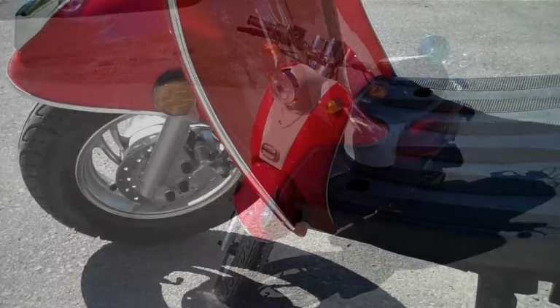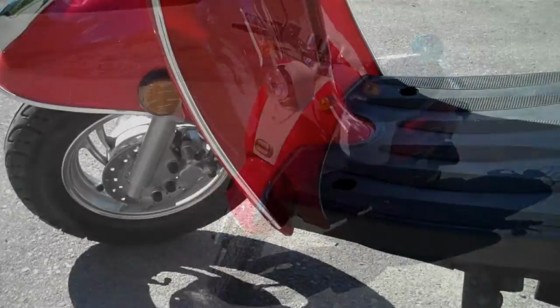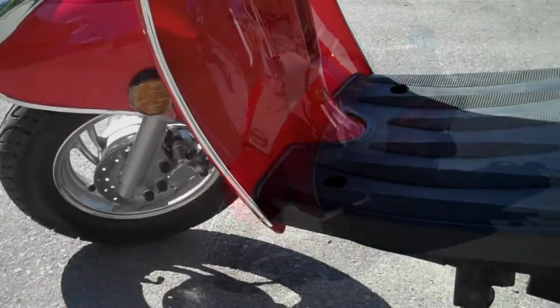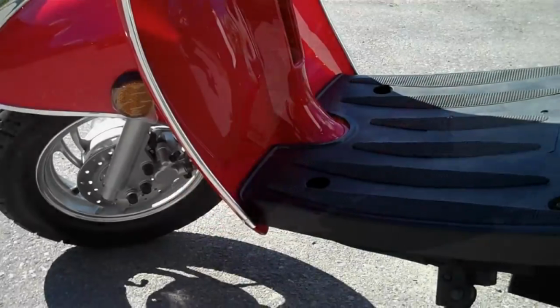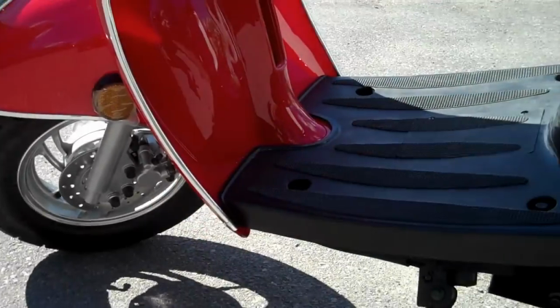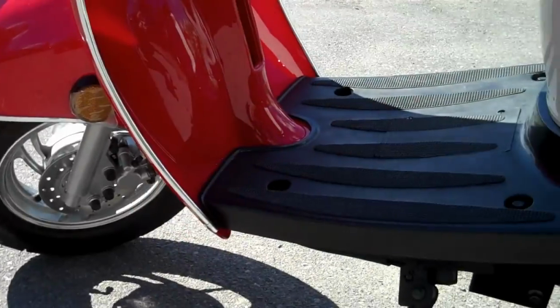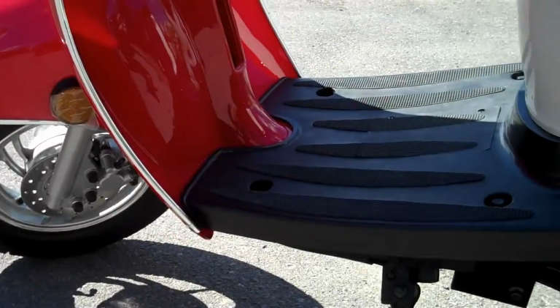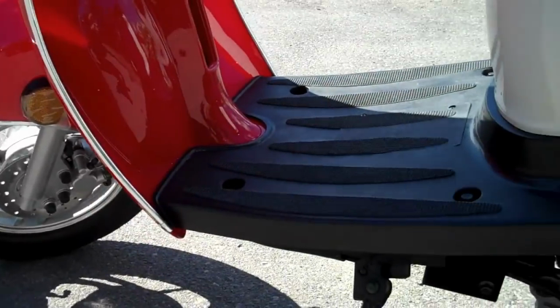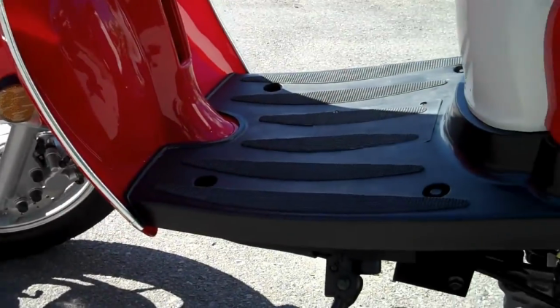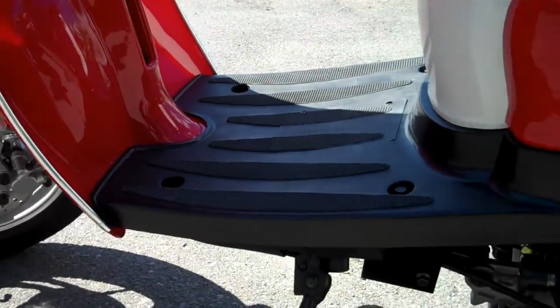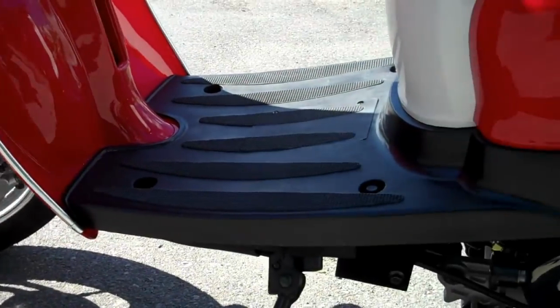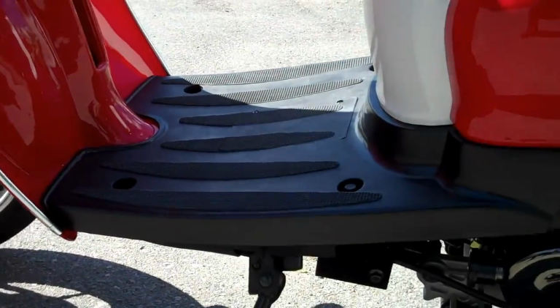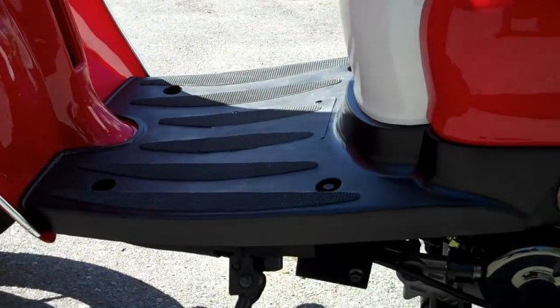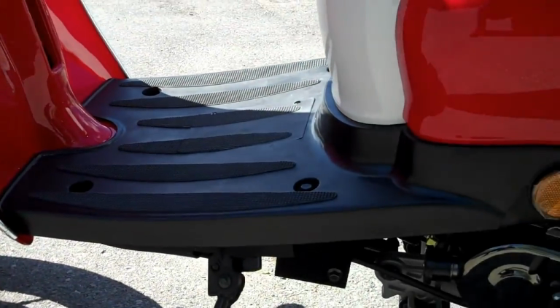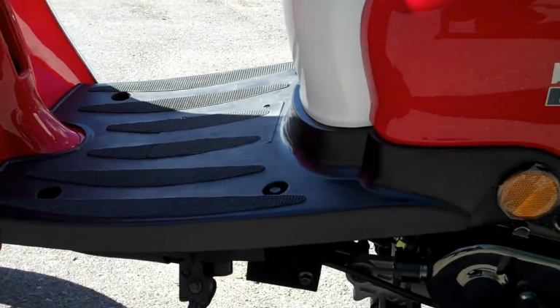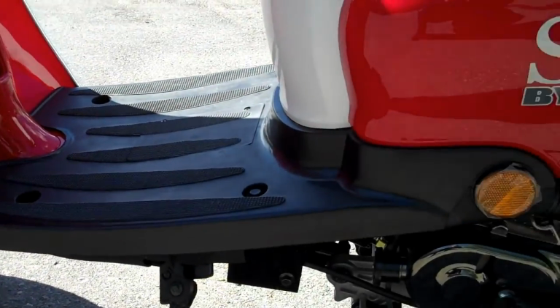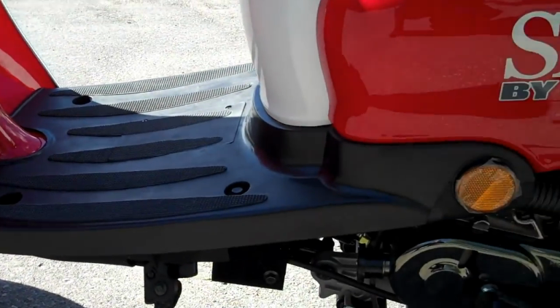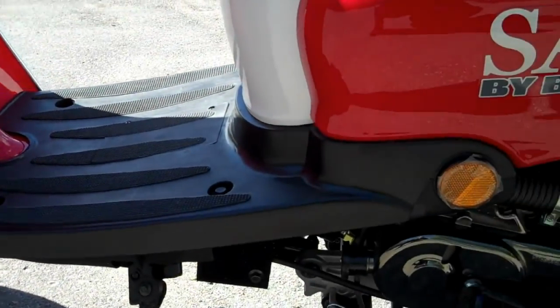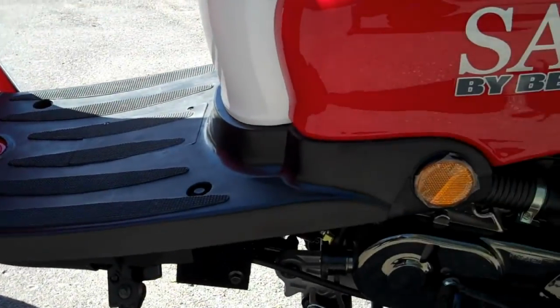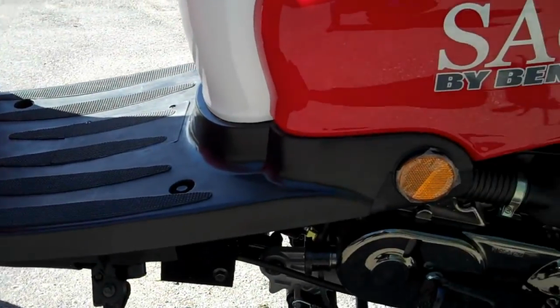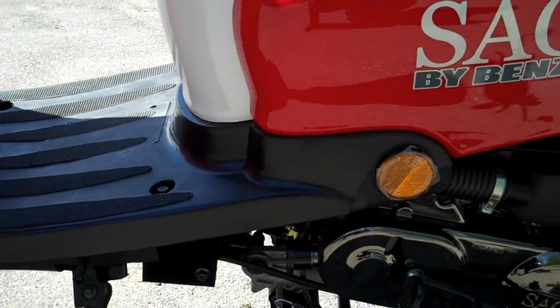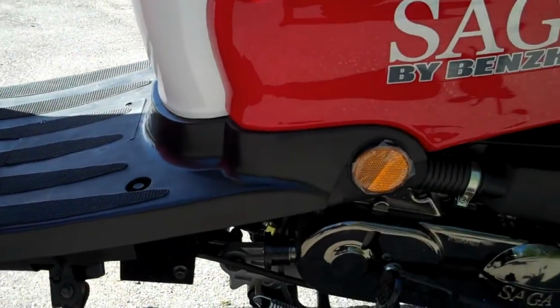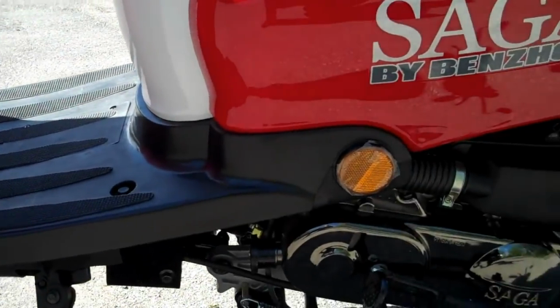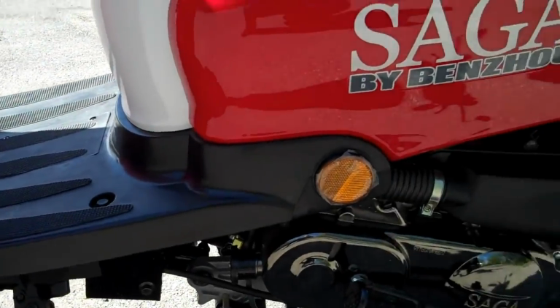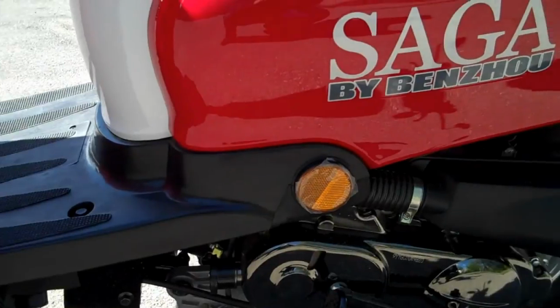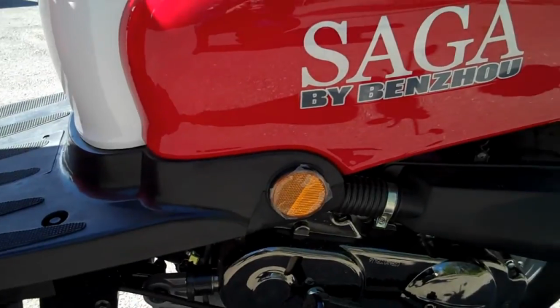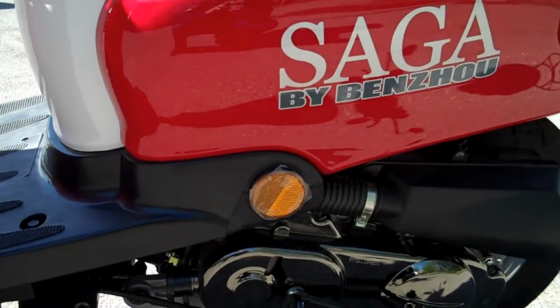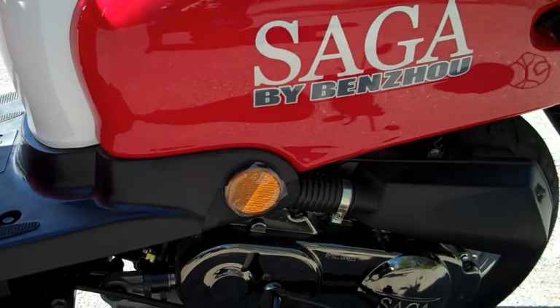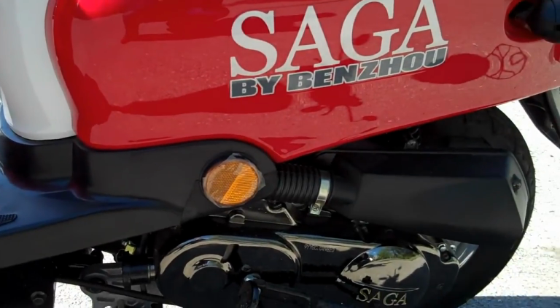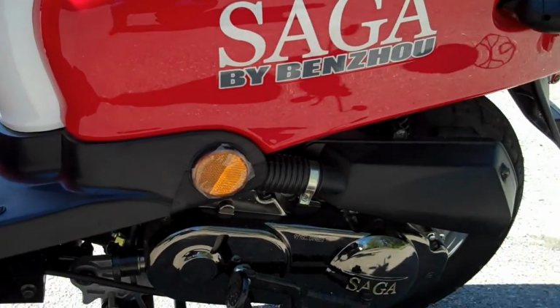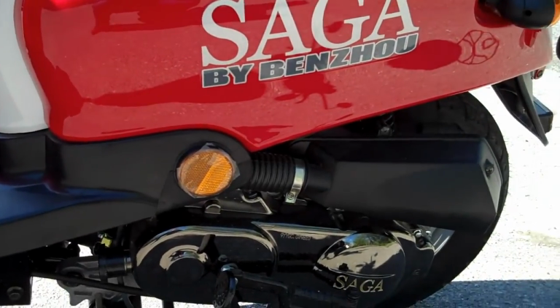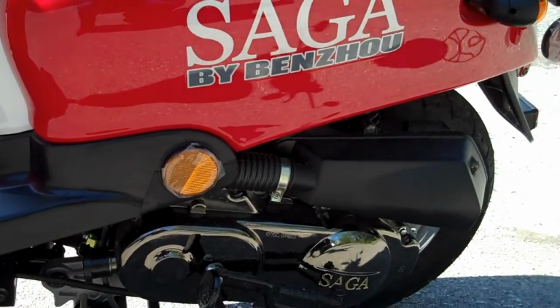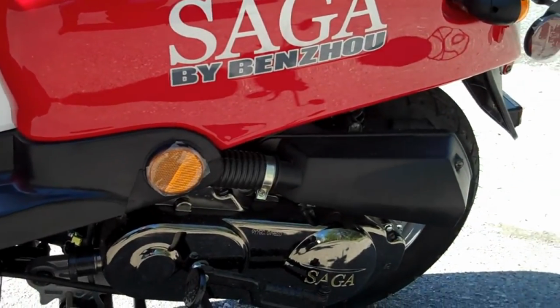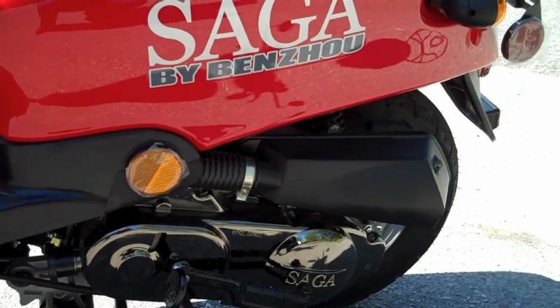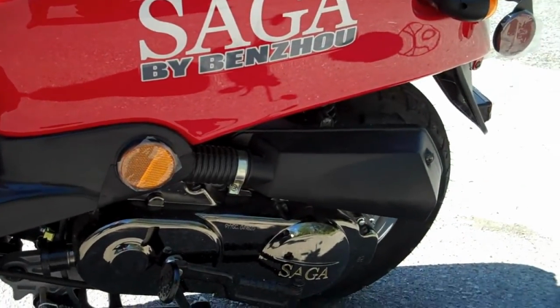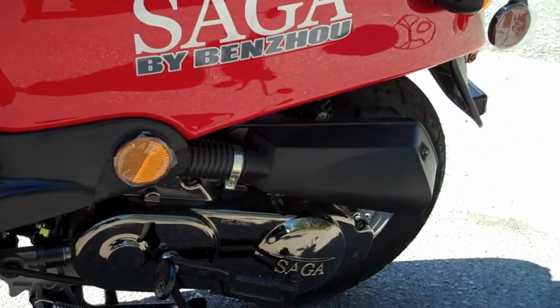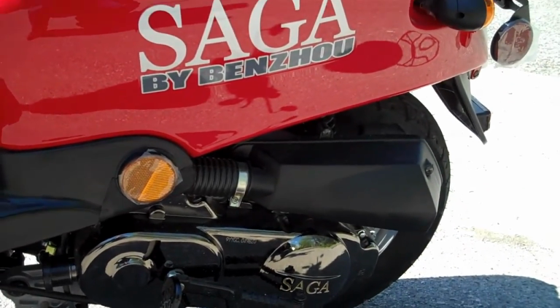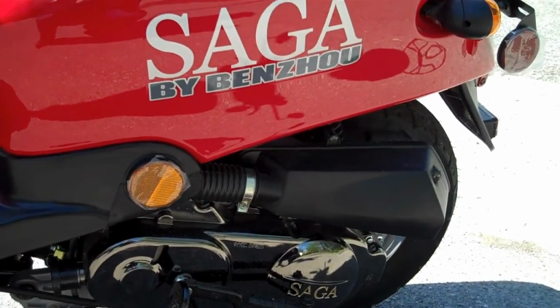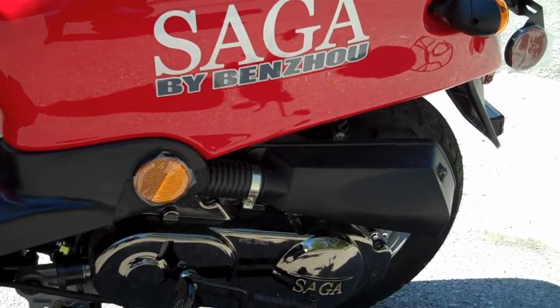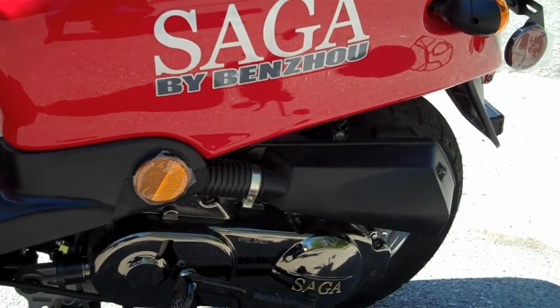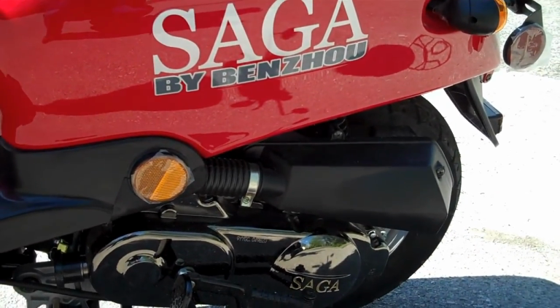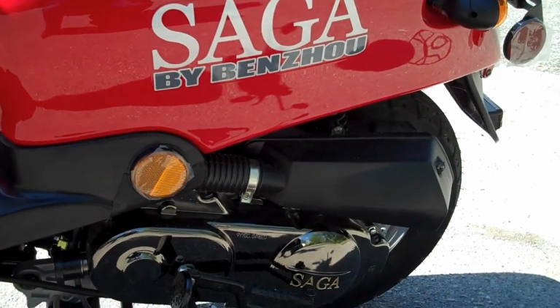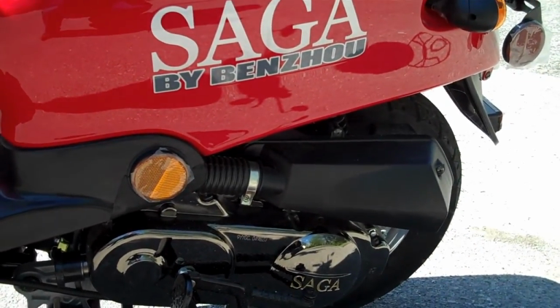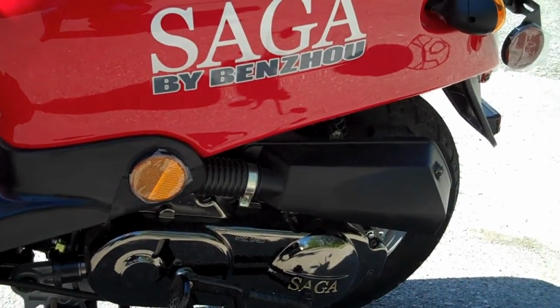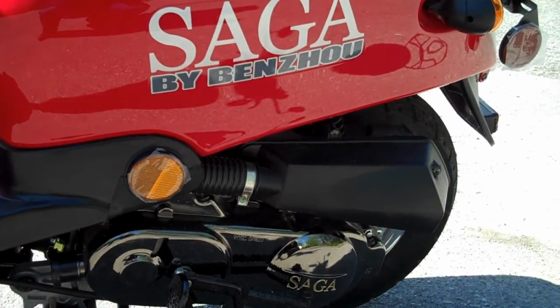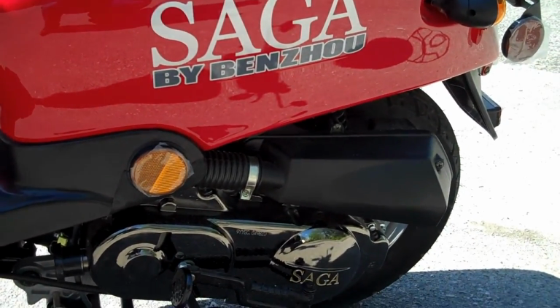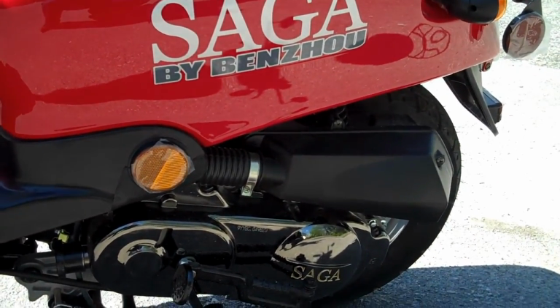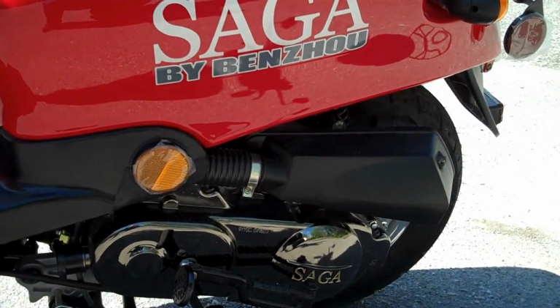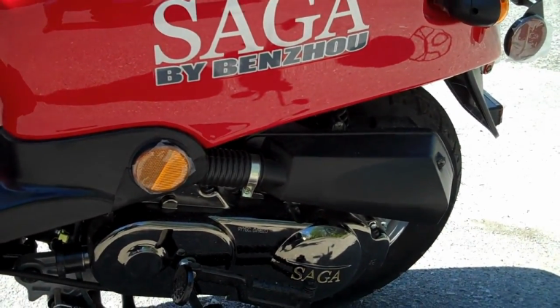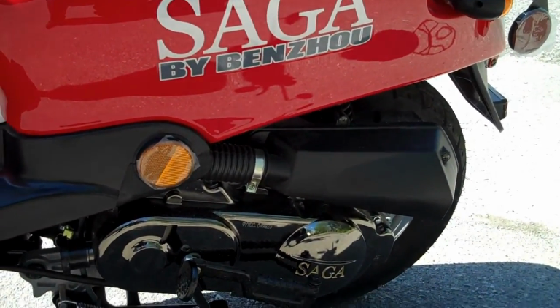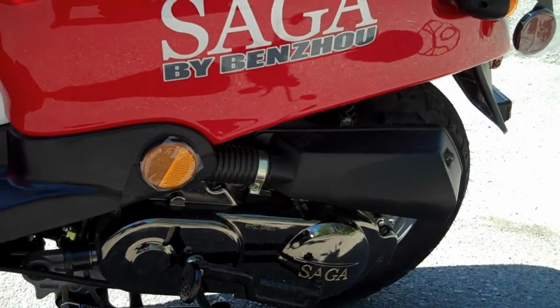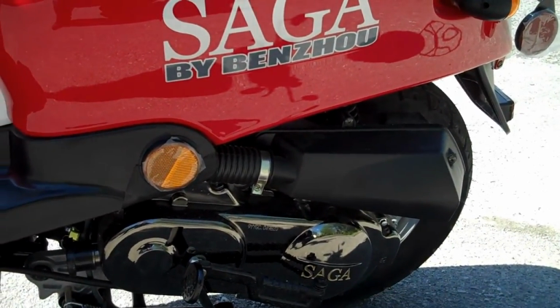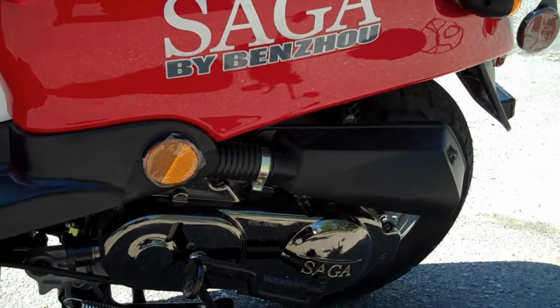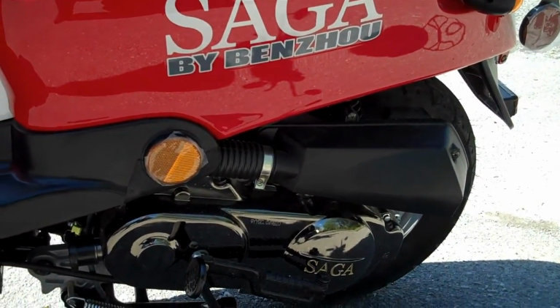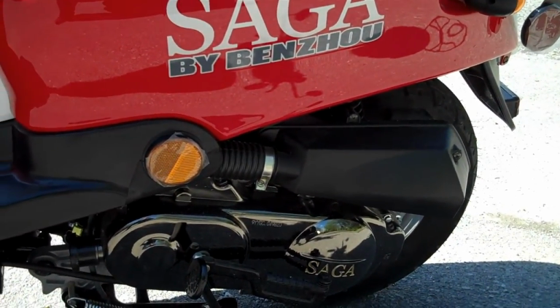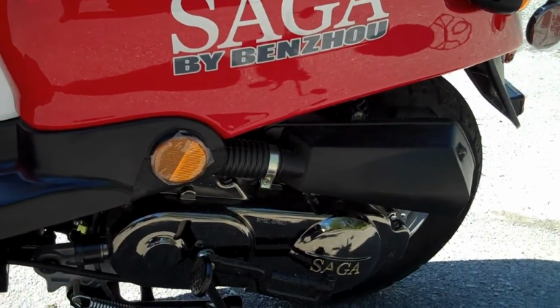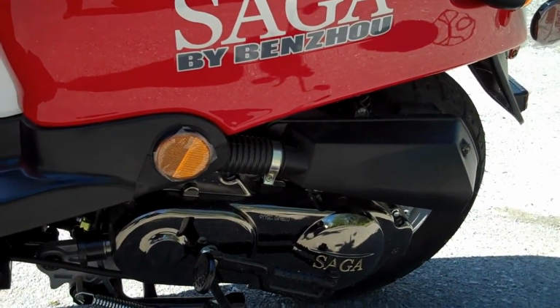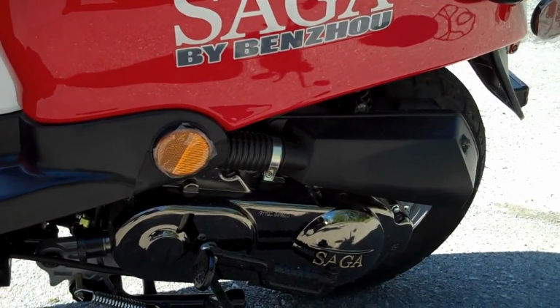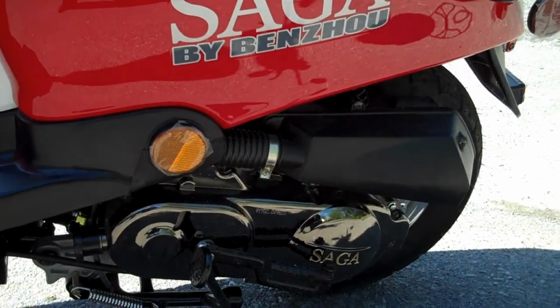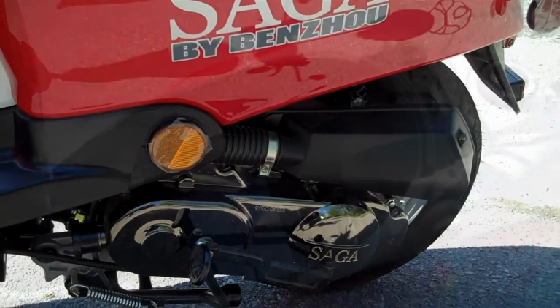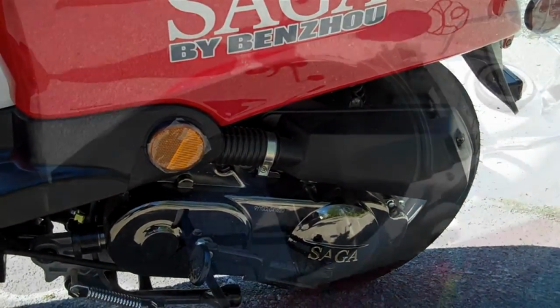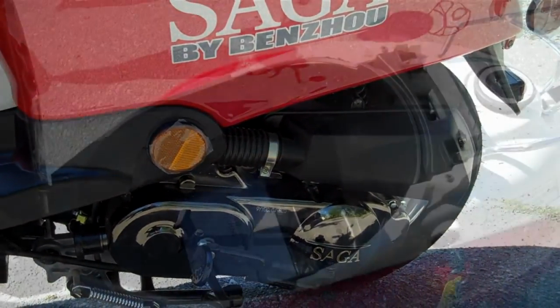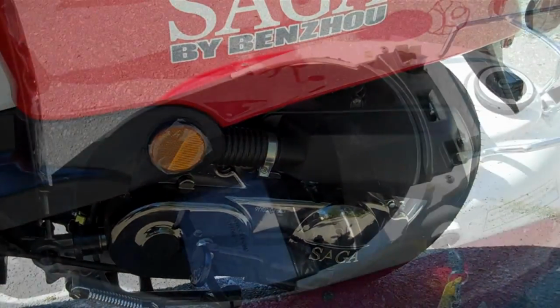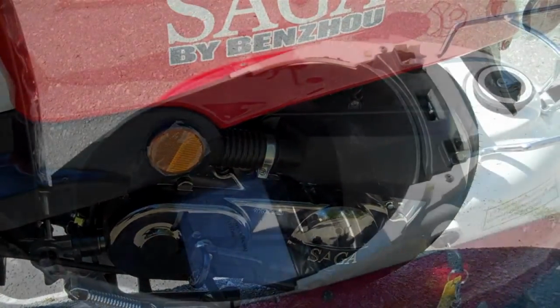As with all Saga models, the motor is four stroke EPA certified, and this particular unit delivers almost 100 miles per gallon.